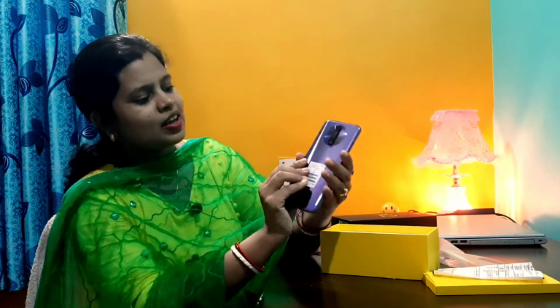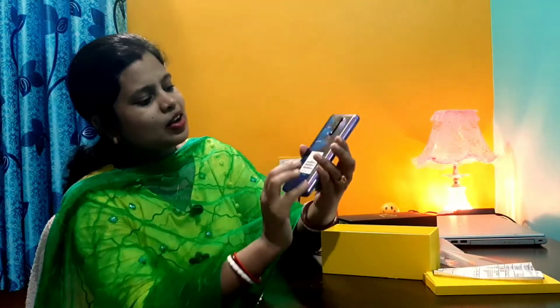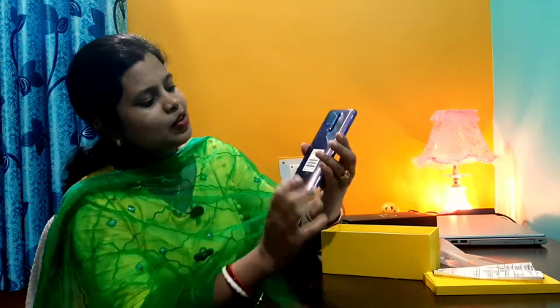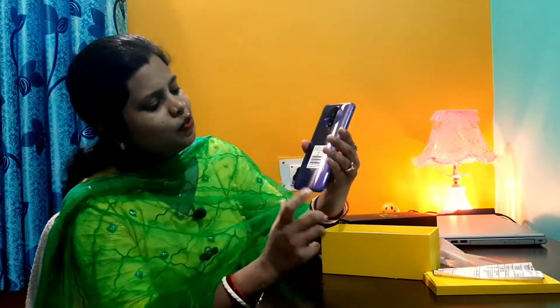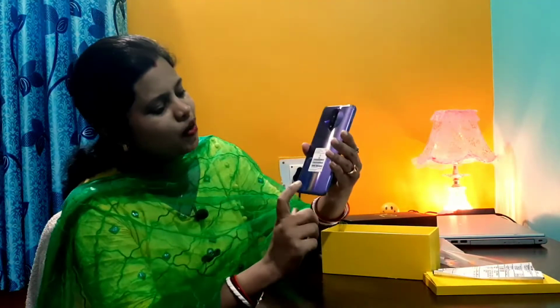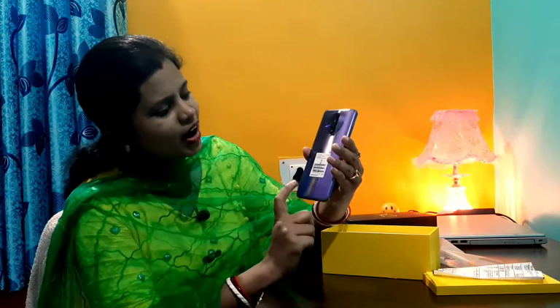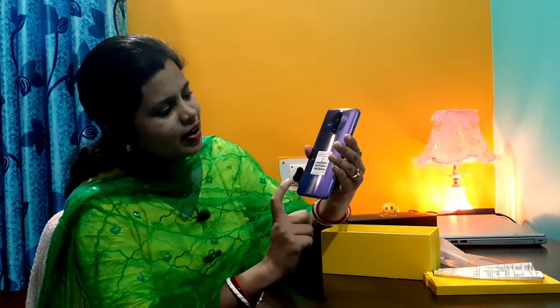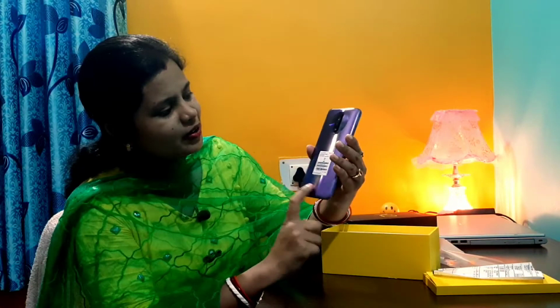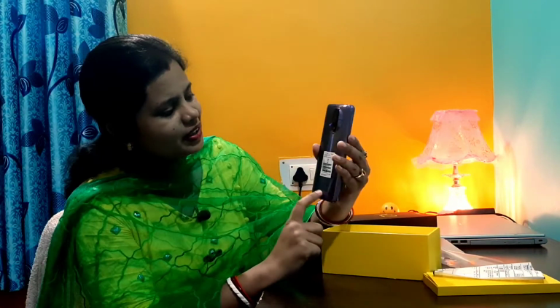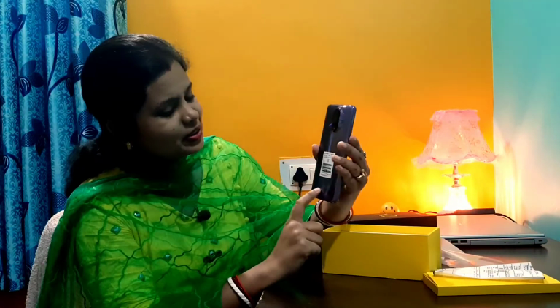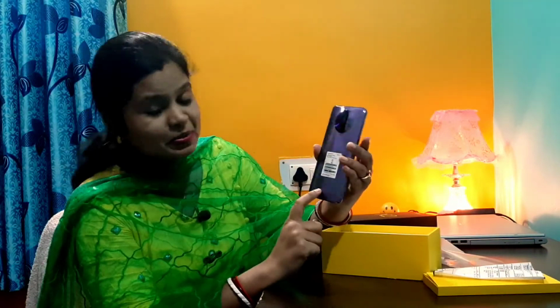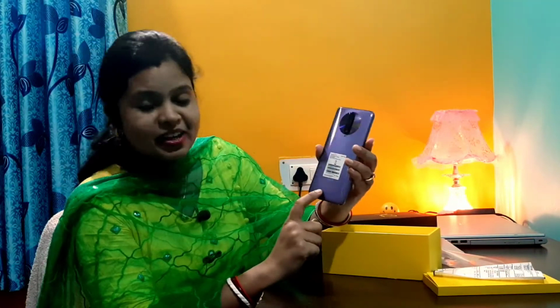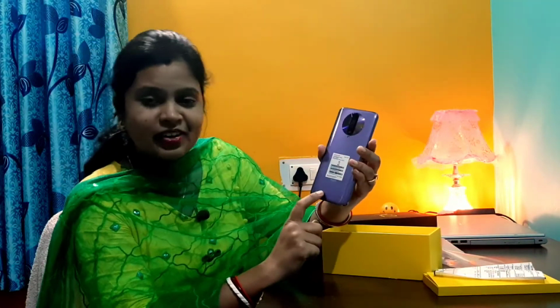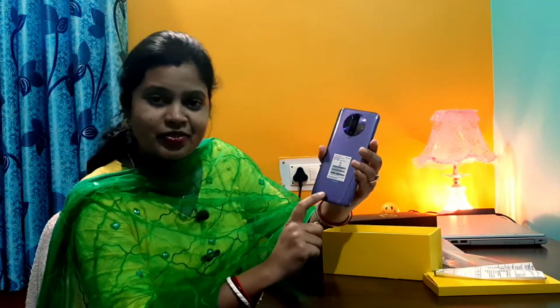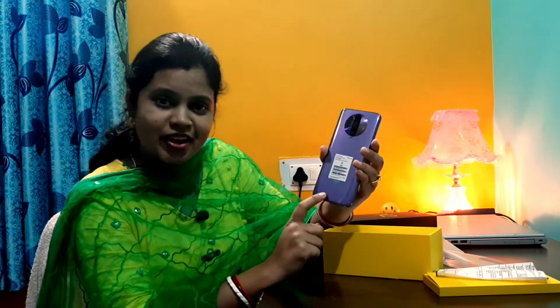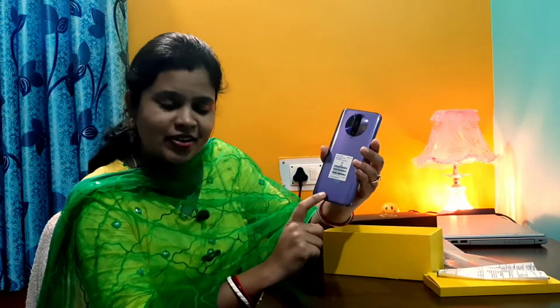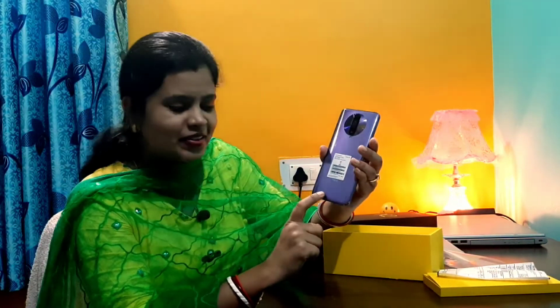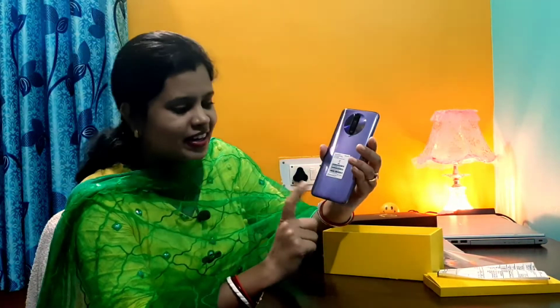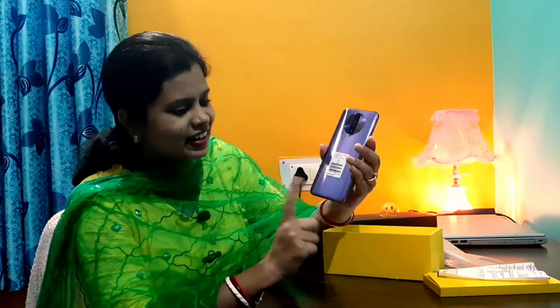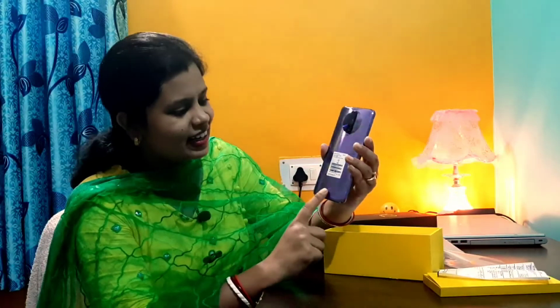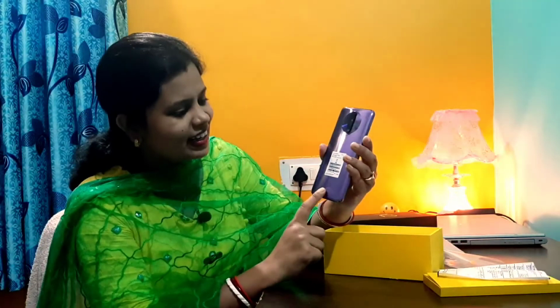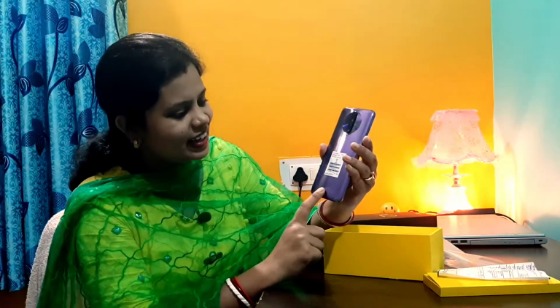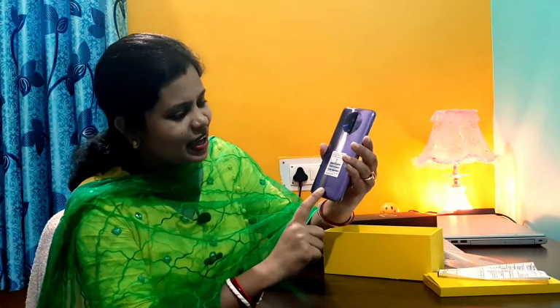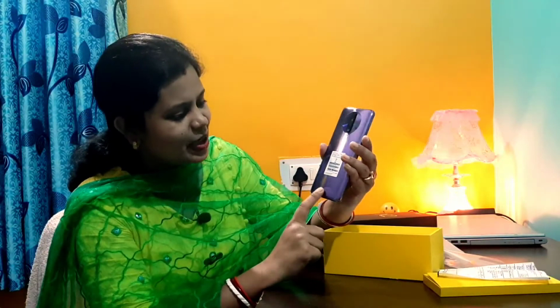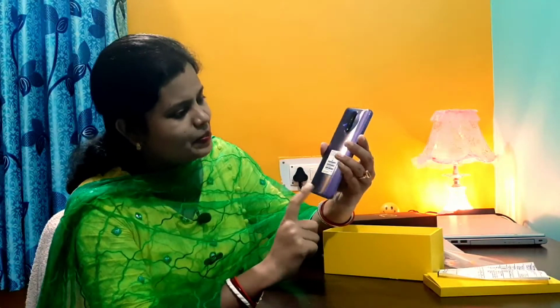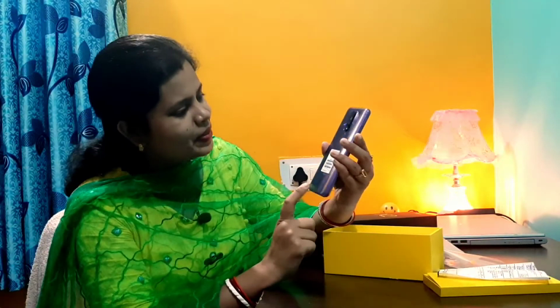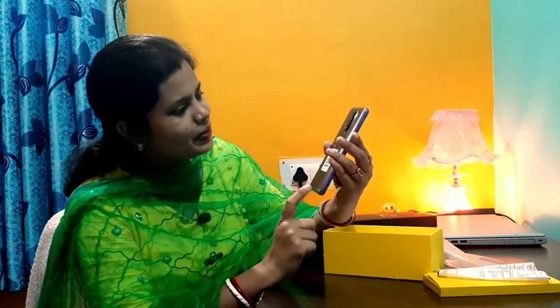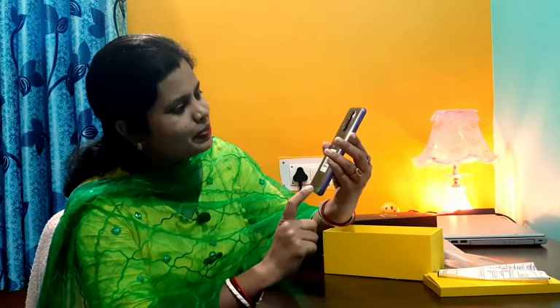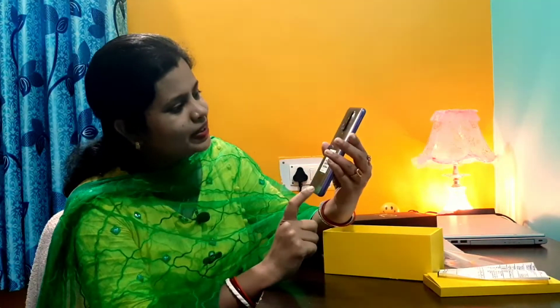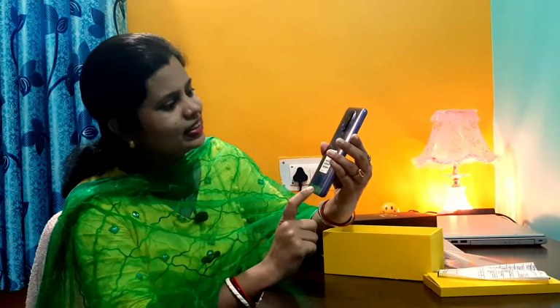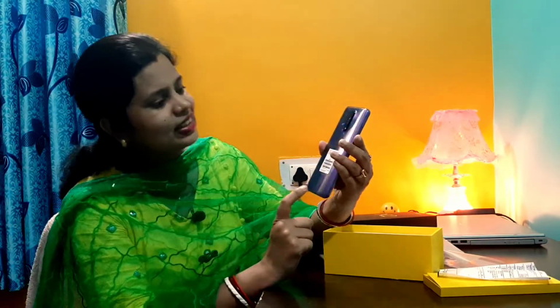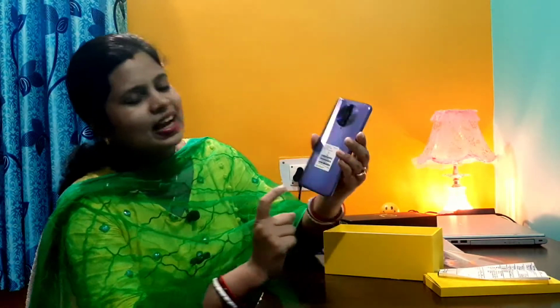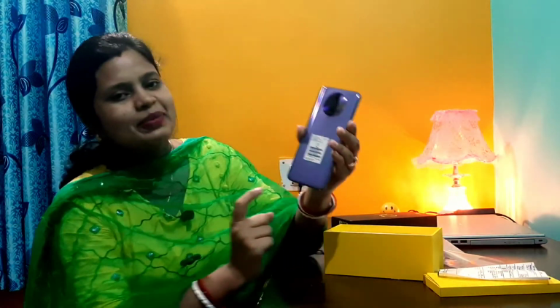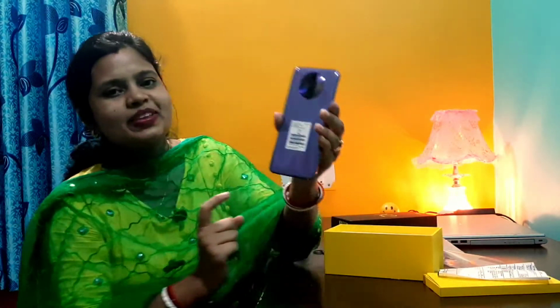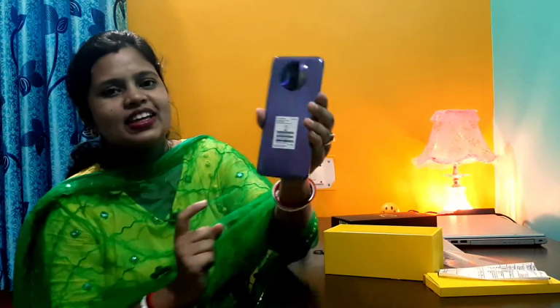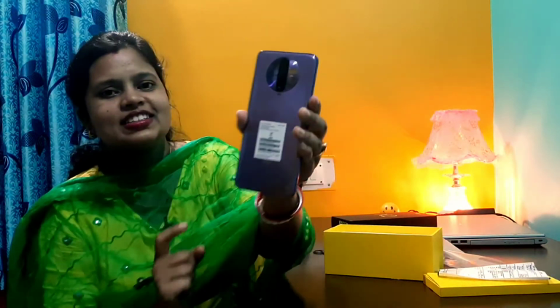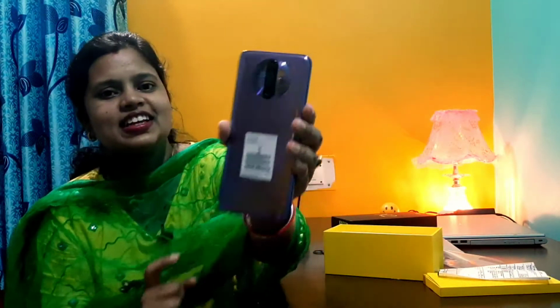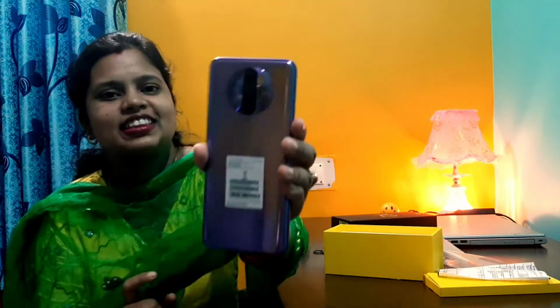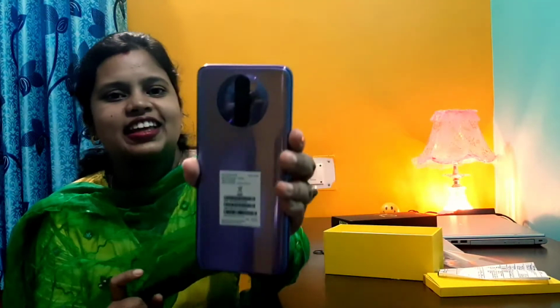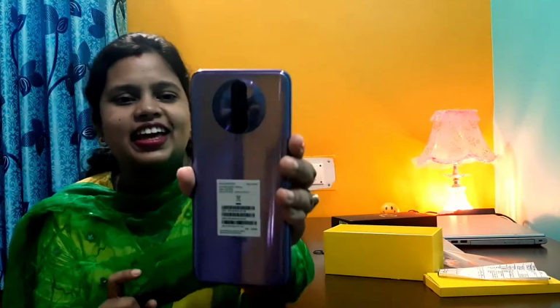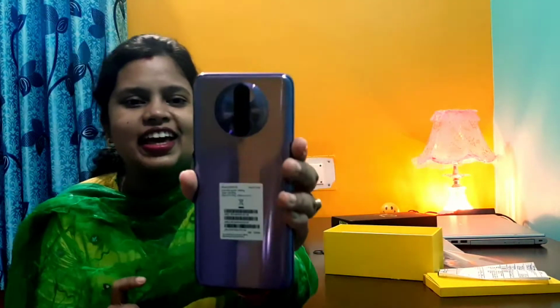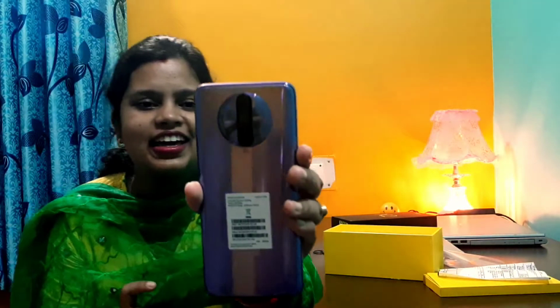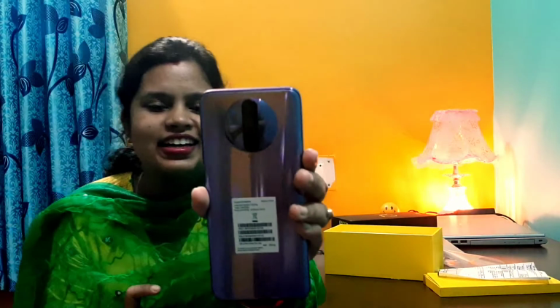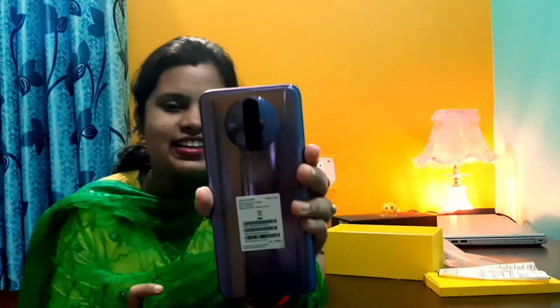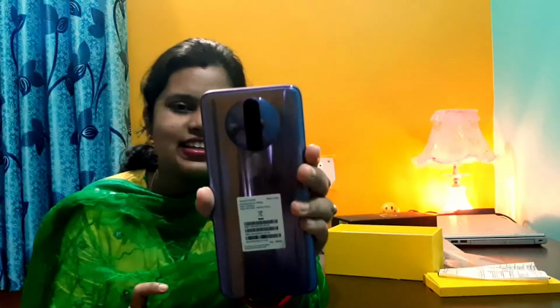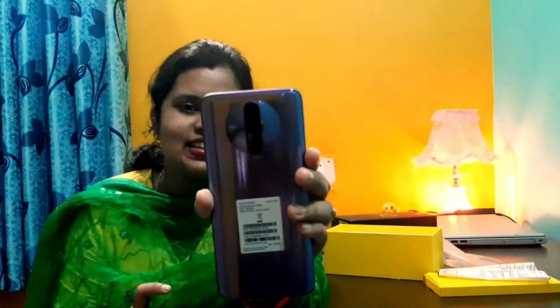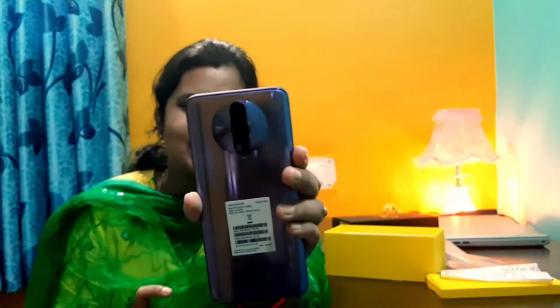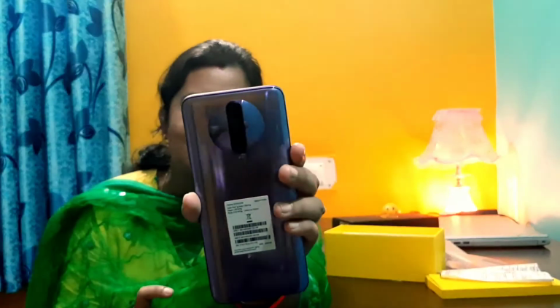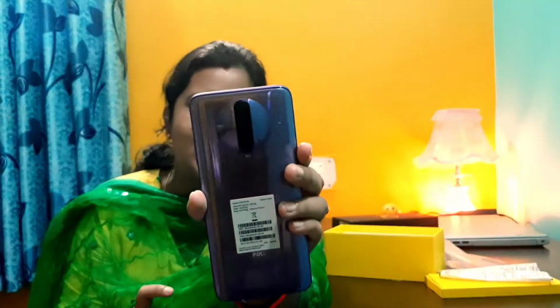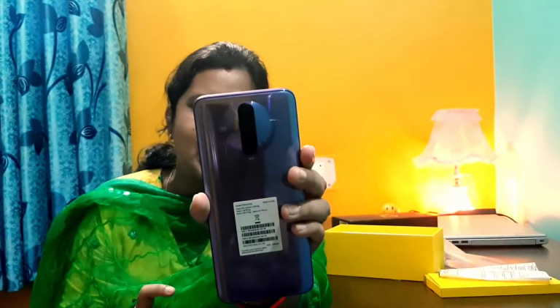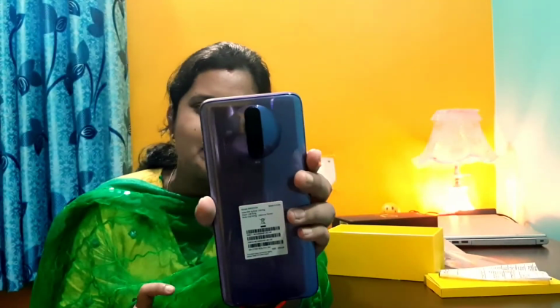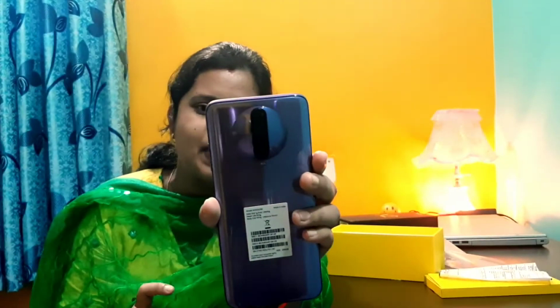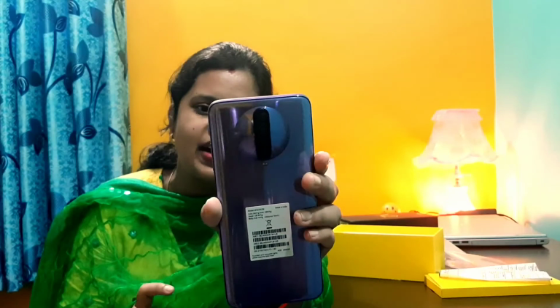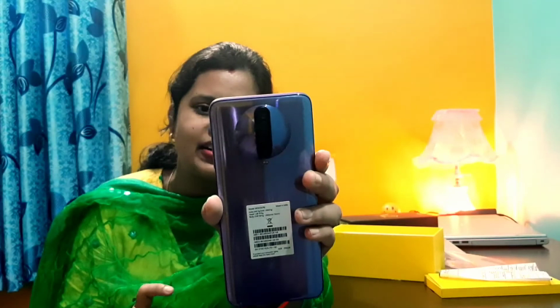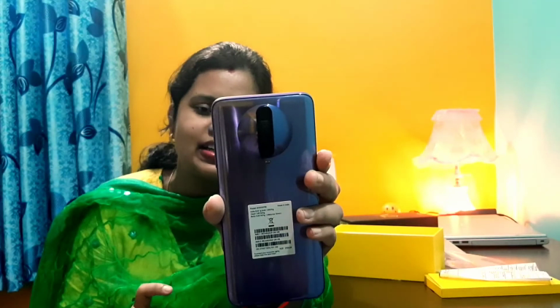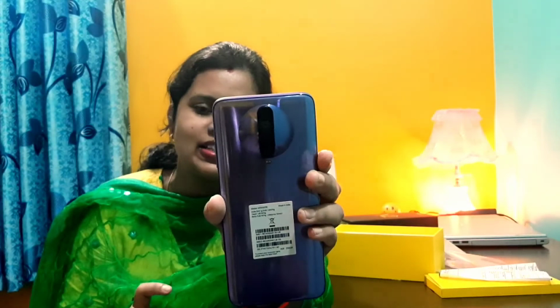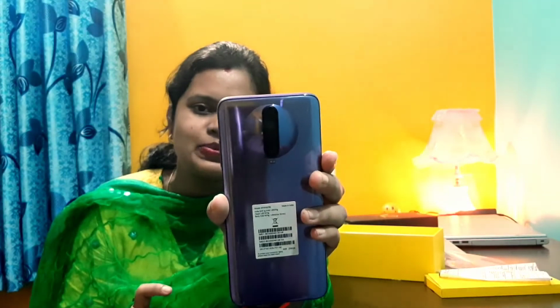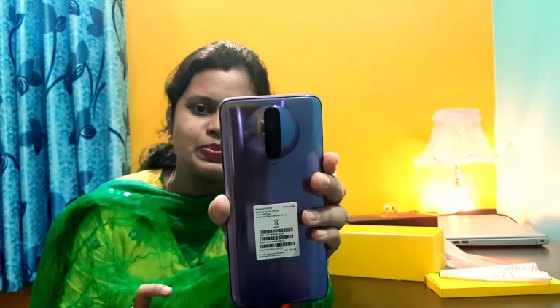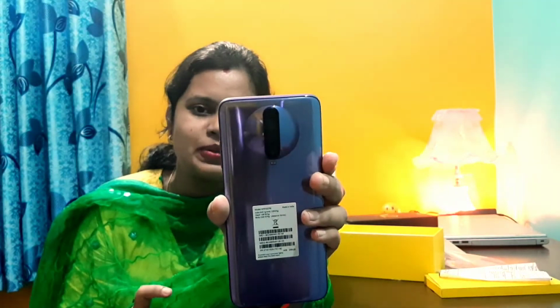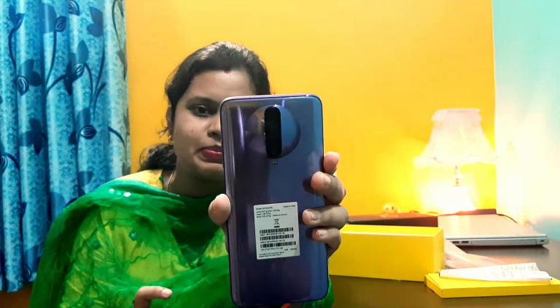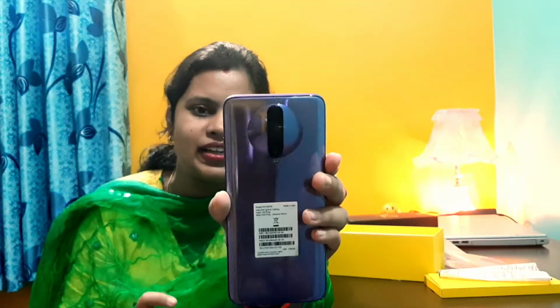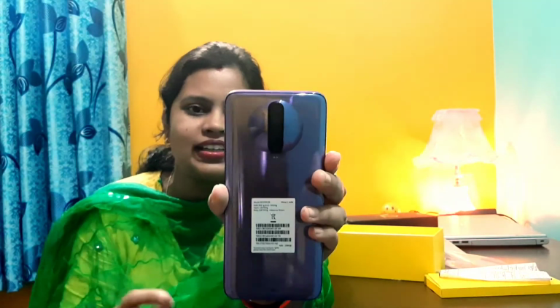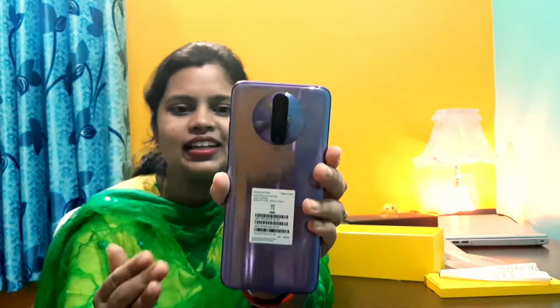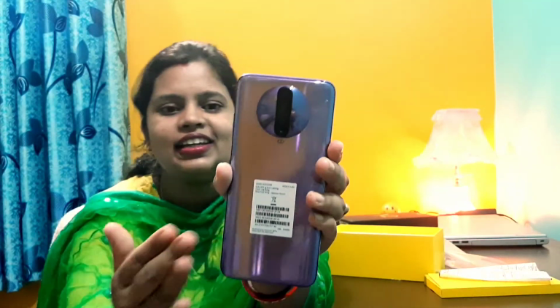Wow! This is my favorite color — Purple. You can see it. This is the Matrix Purple color.